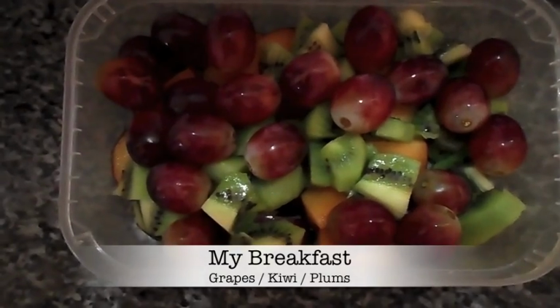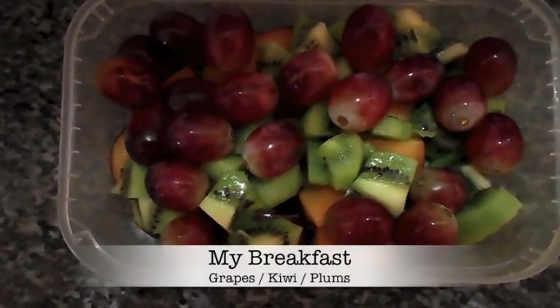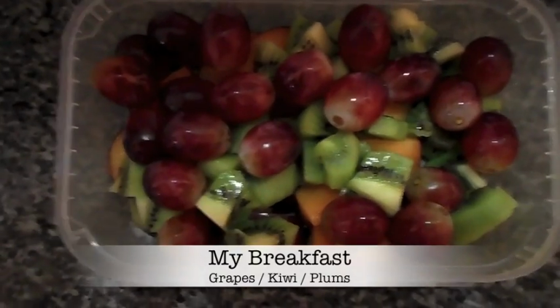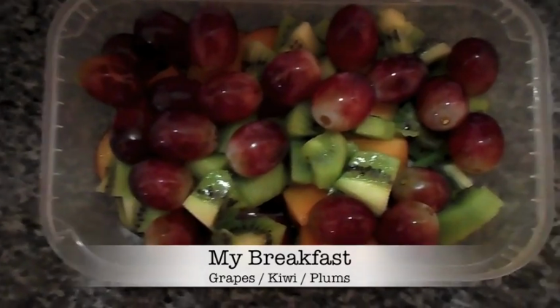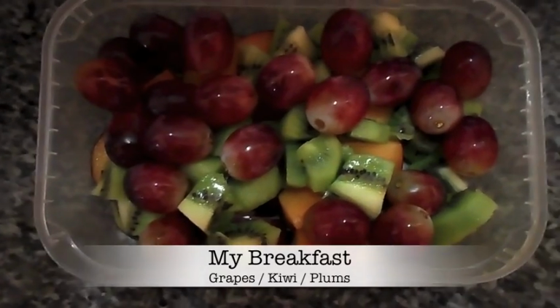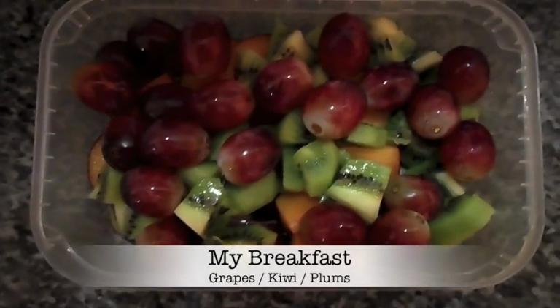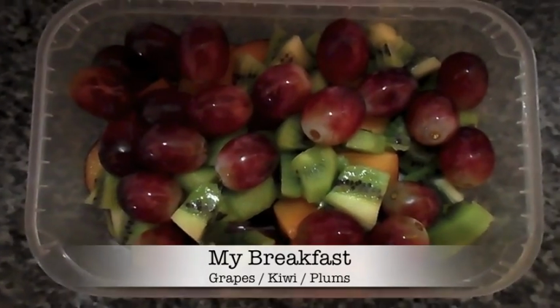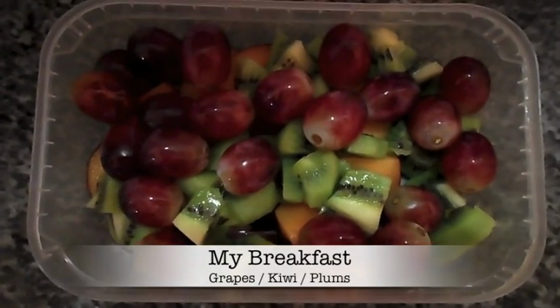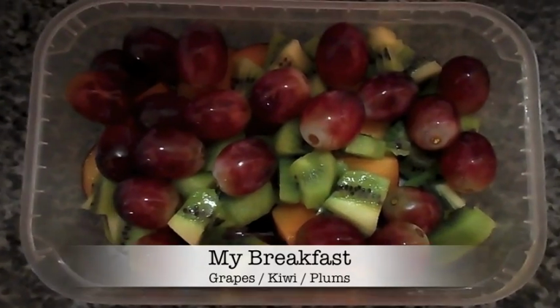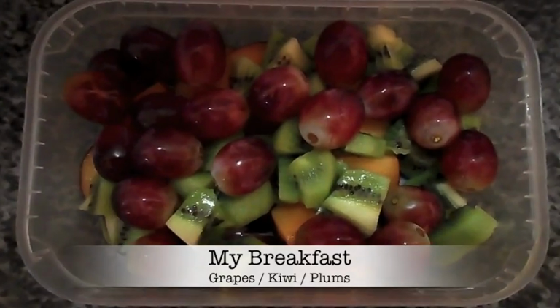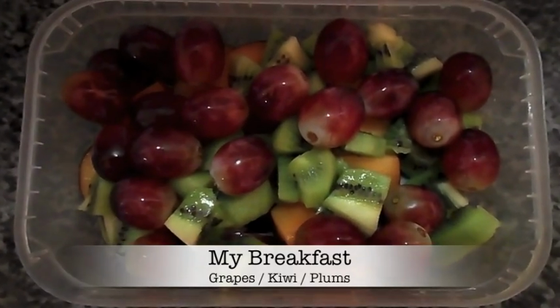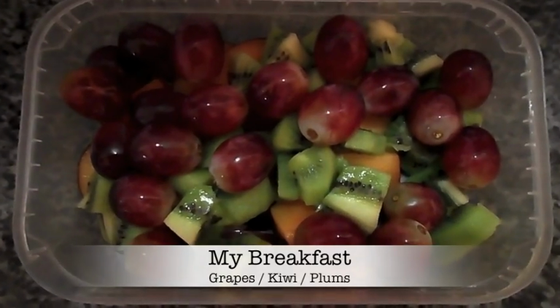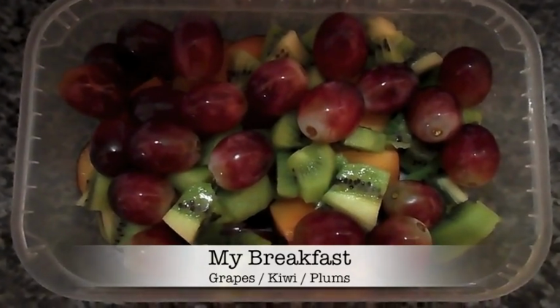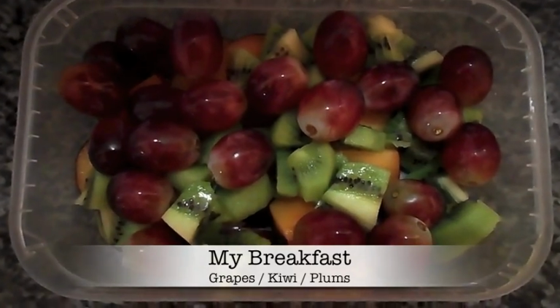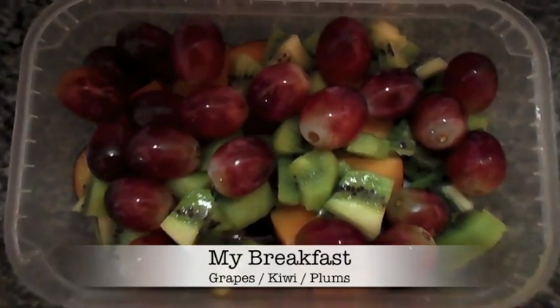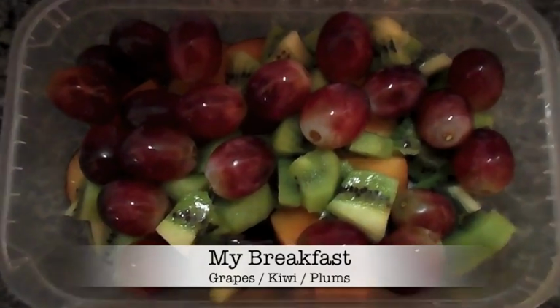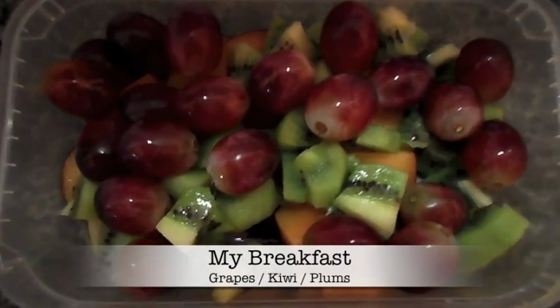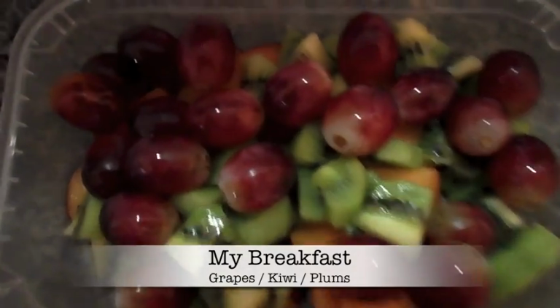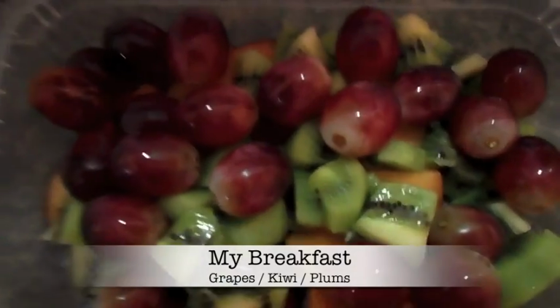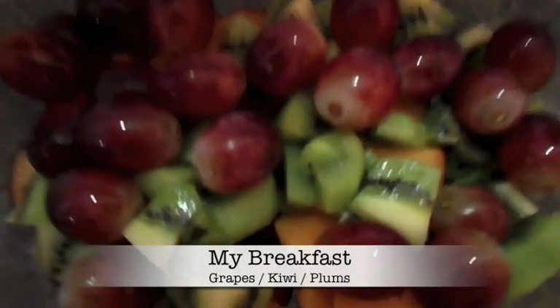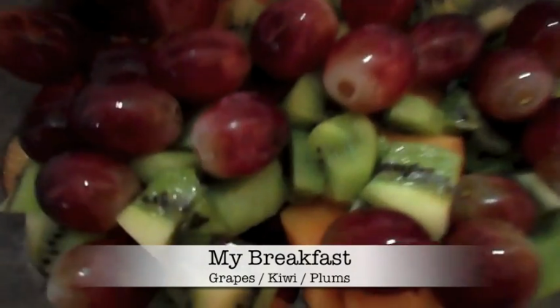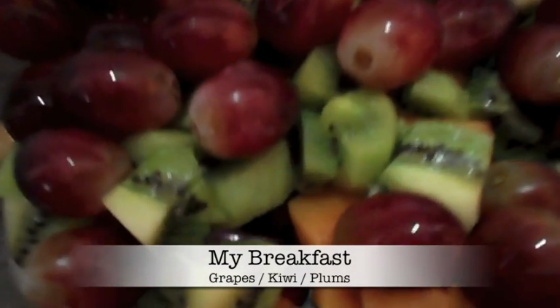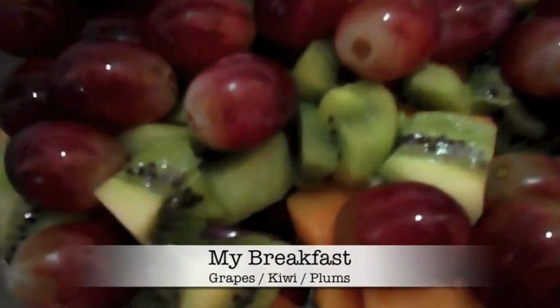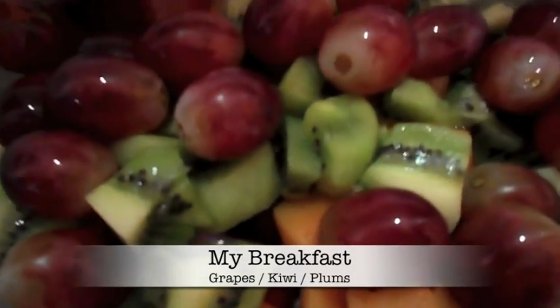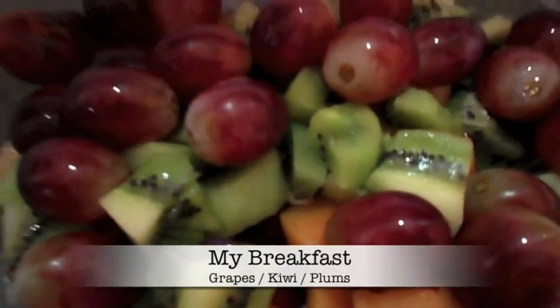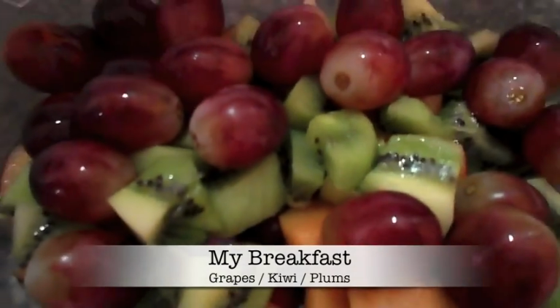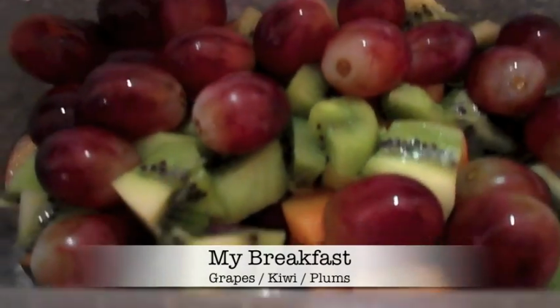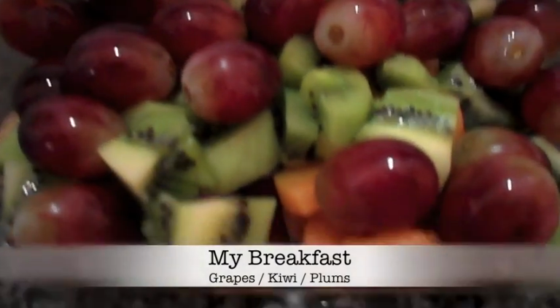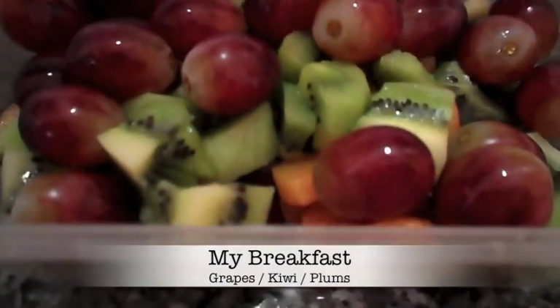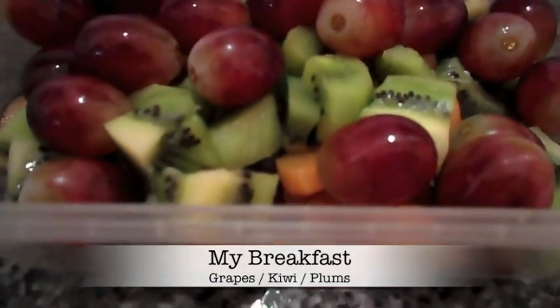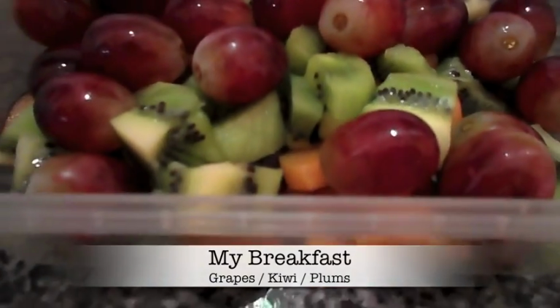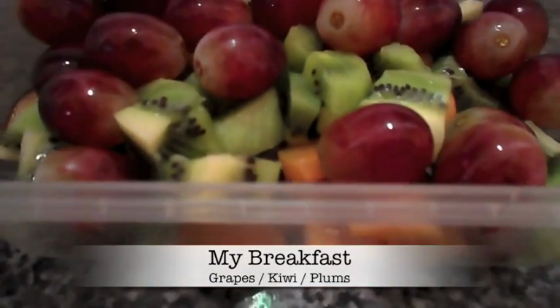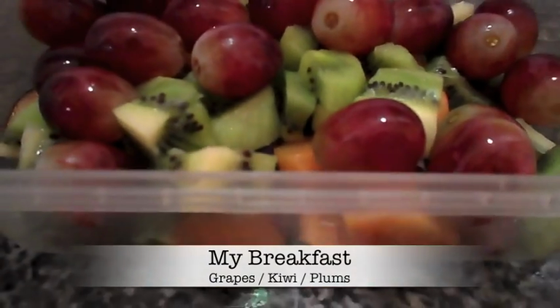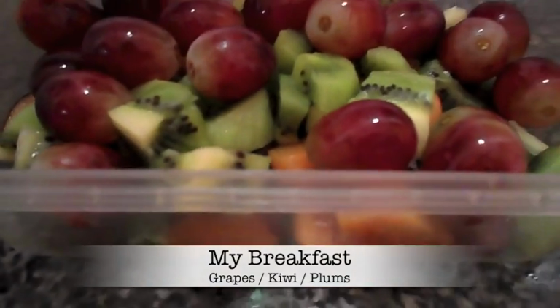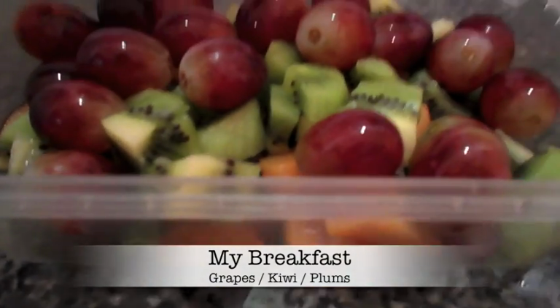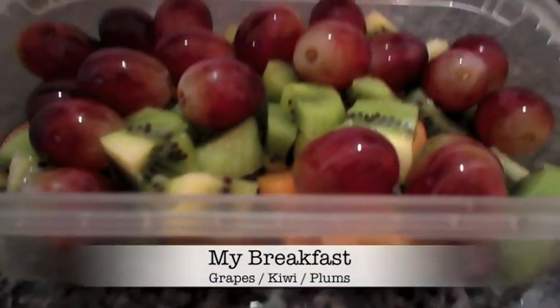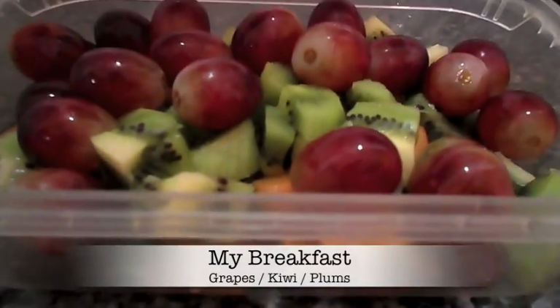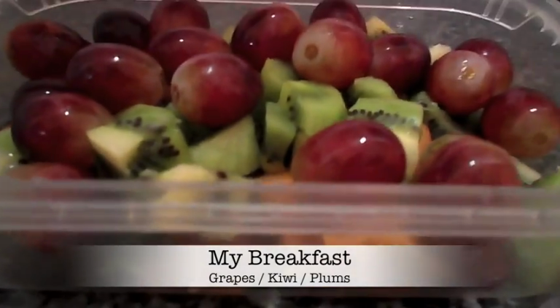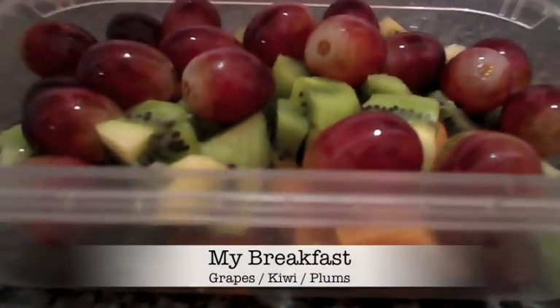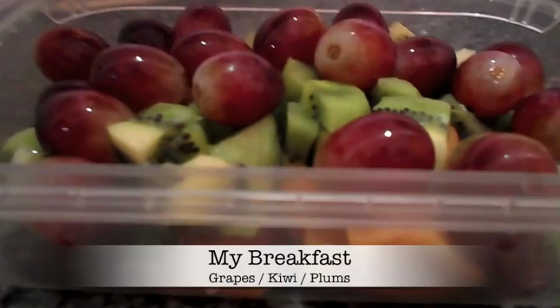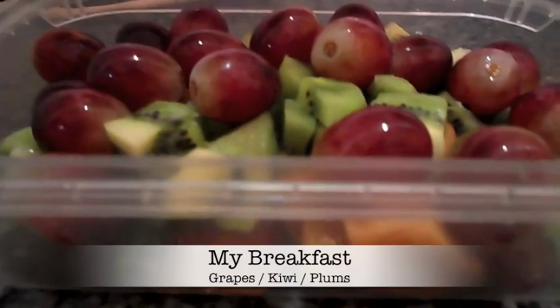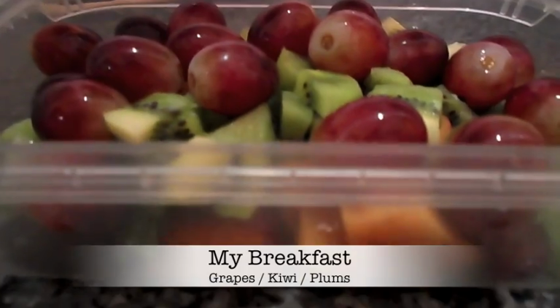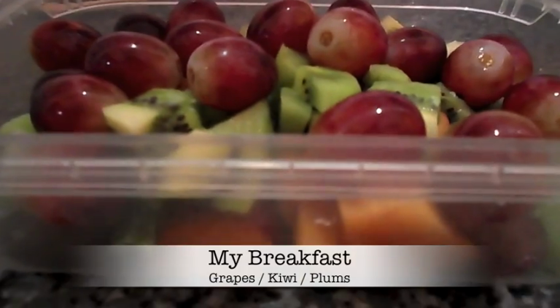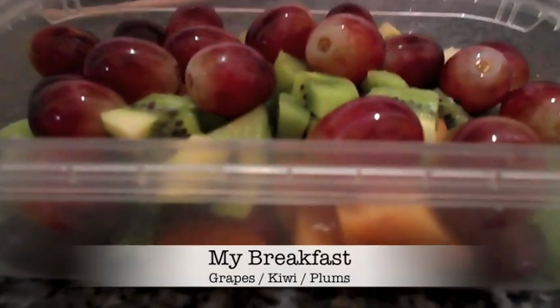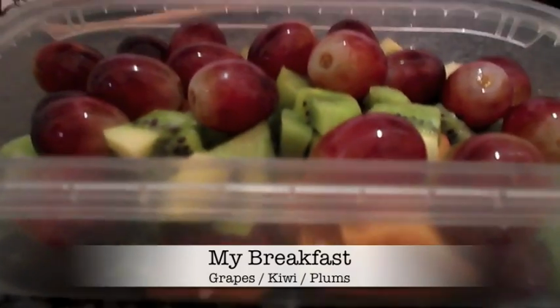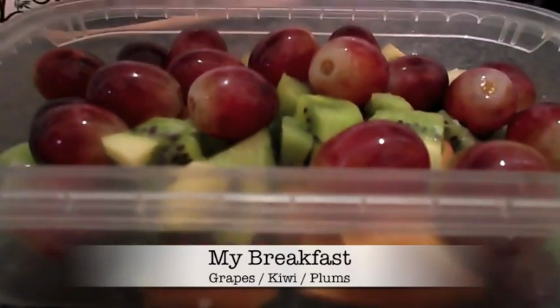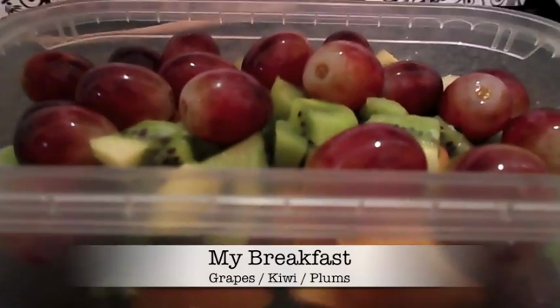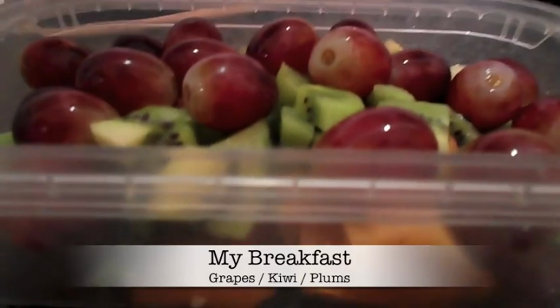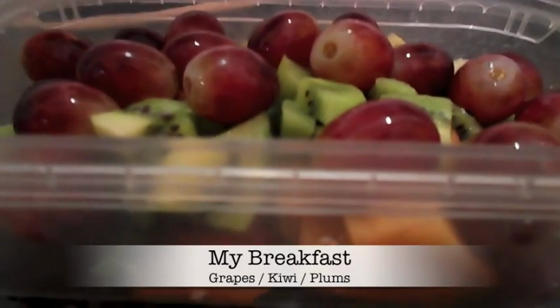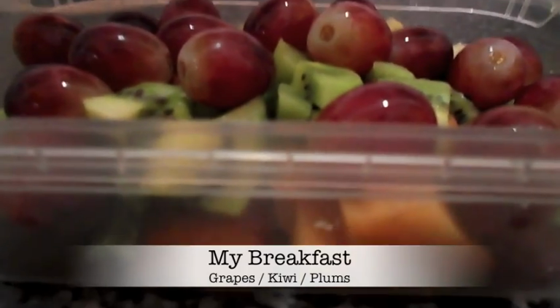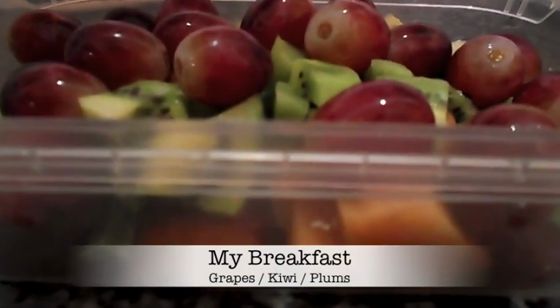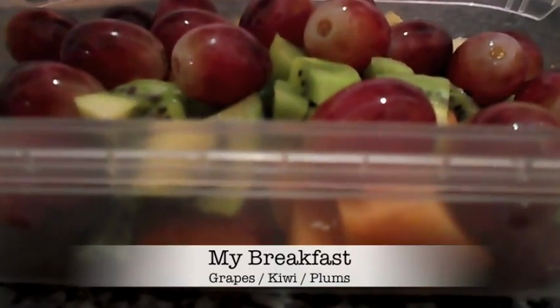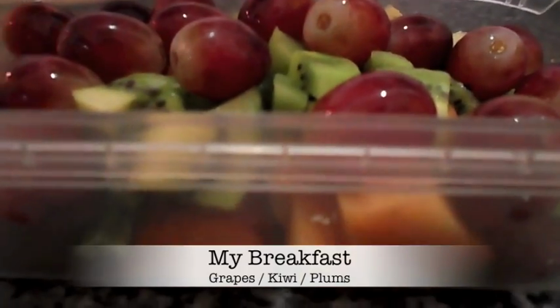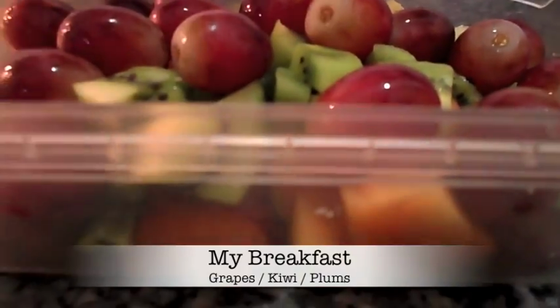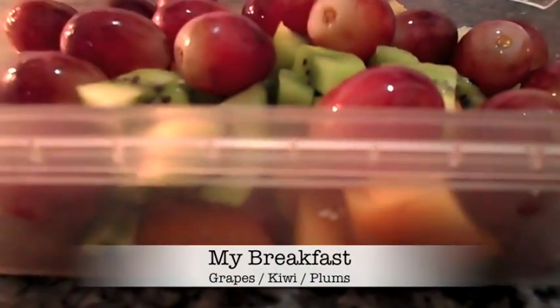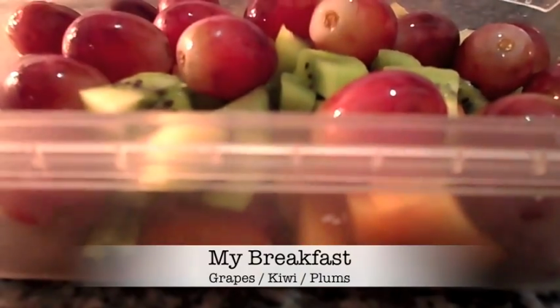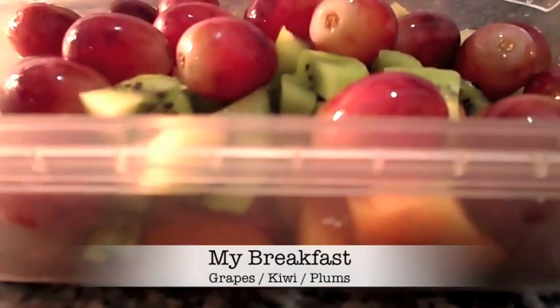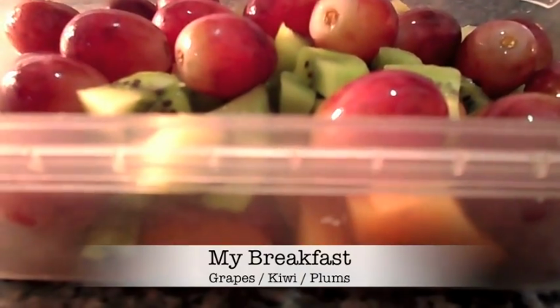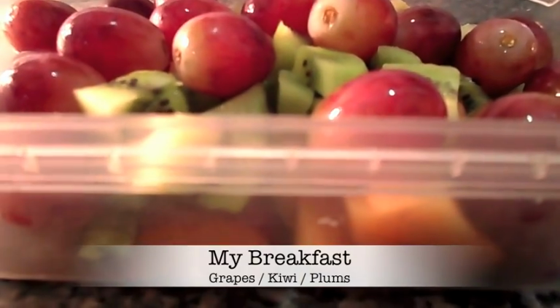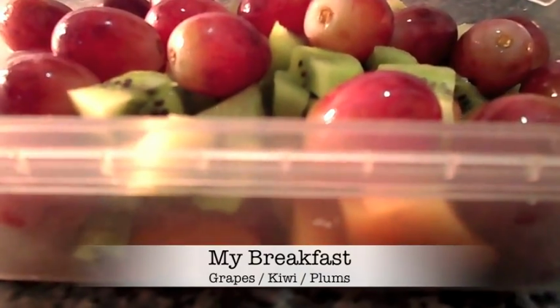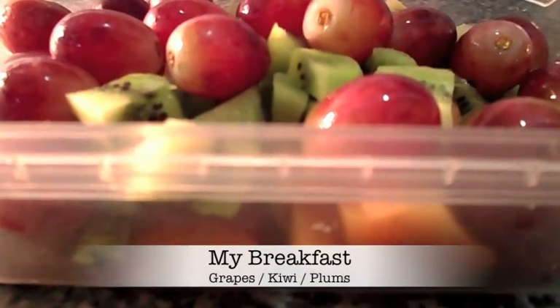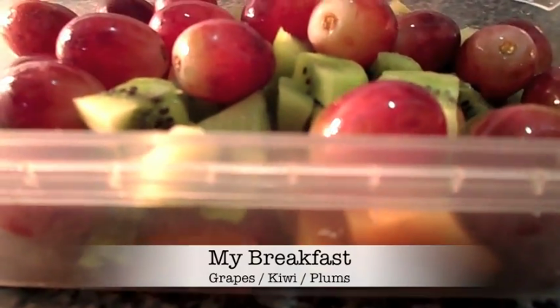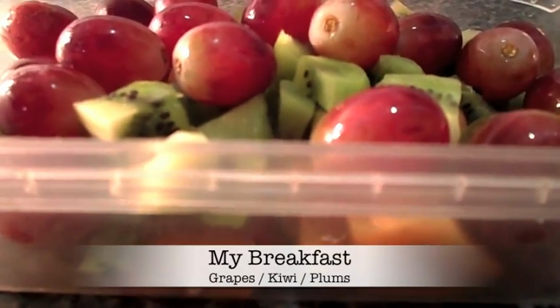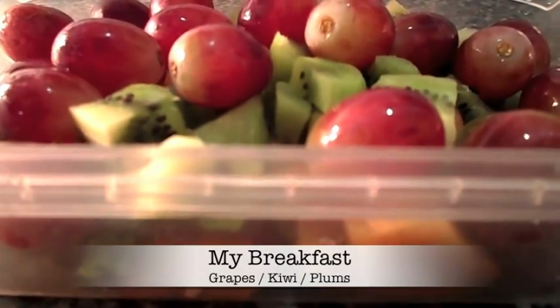Here's my container — completely full of fruit, as you can see. Packed!